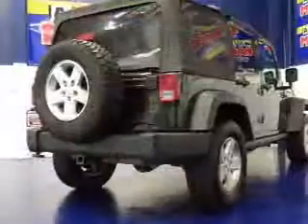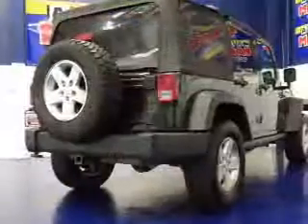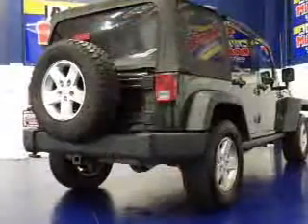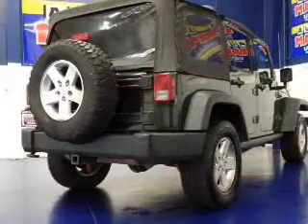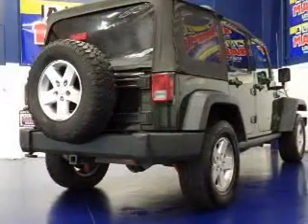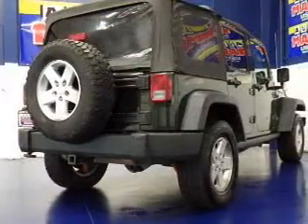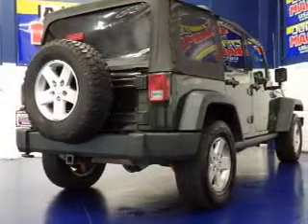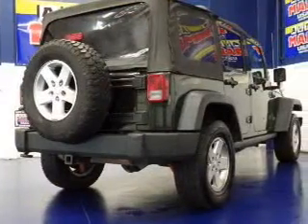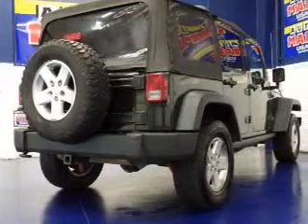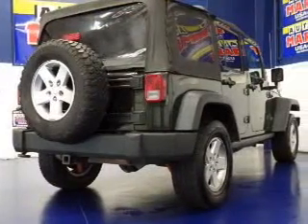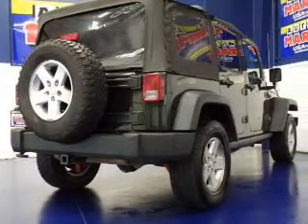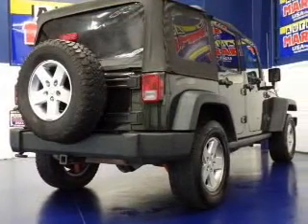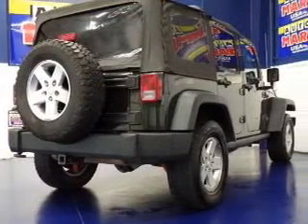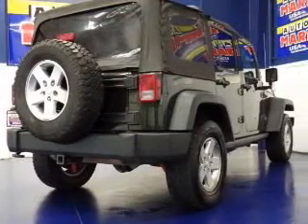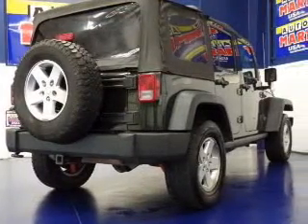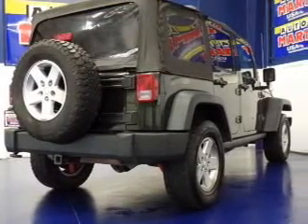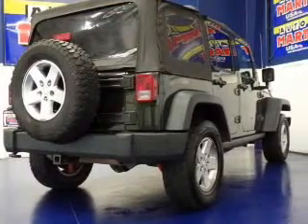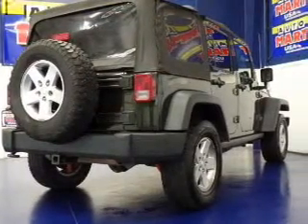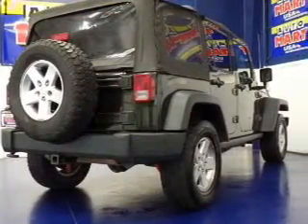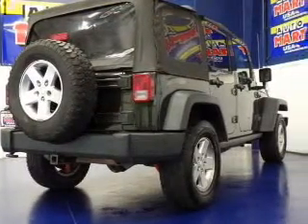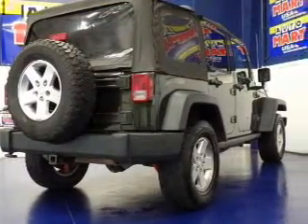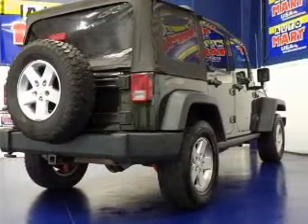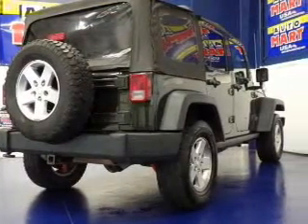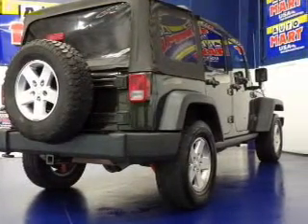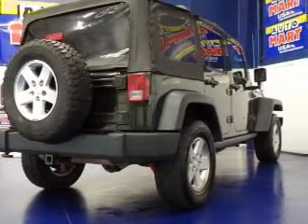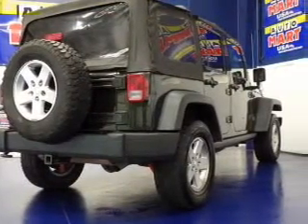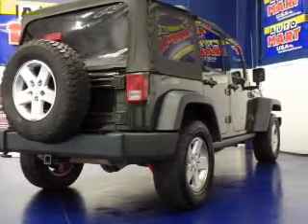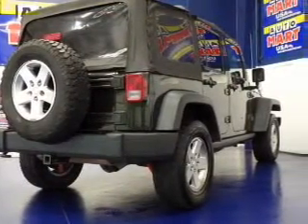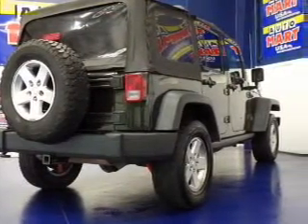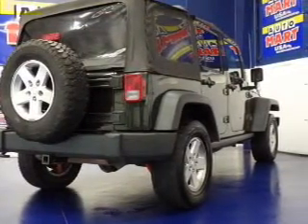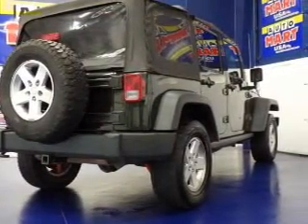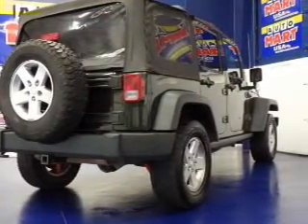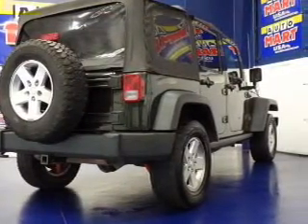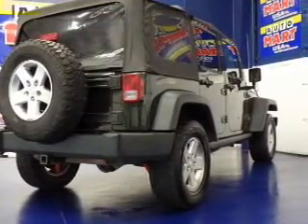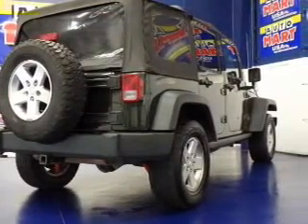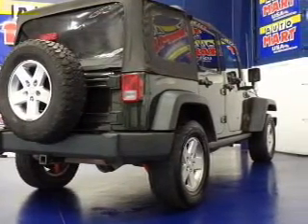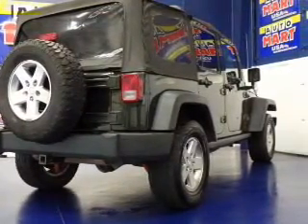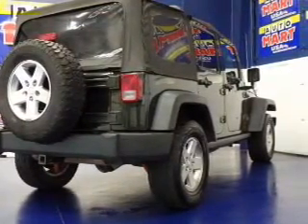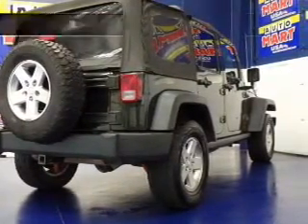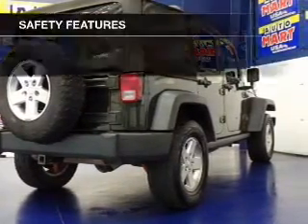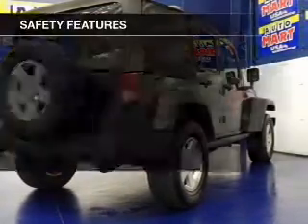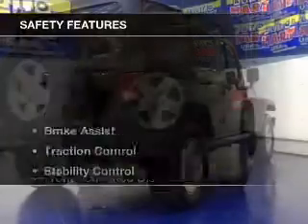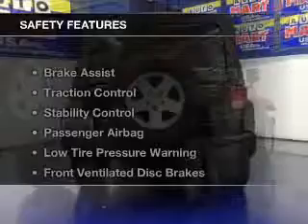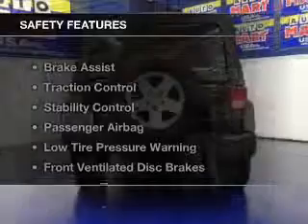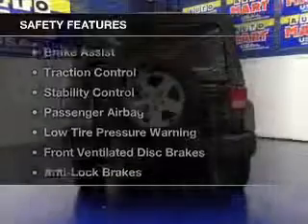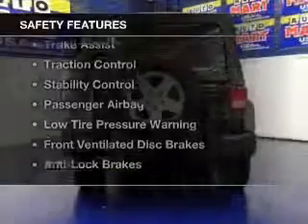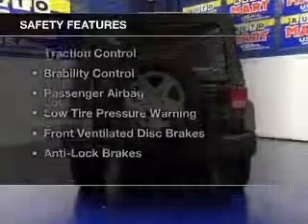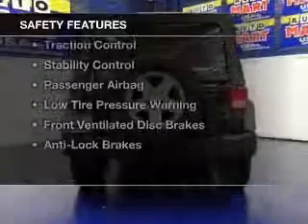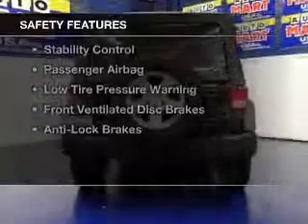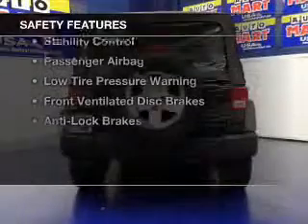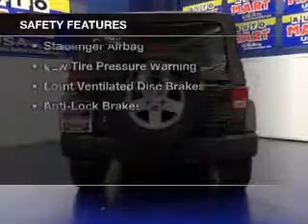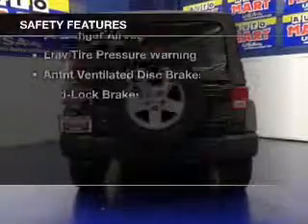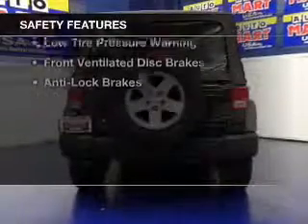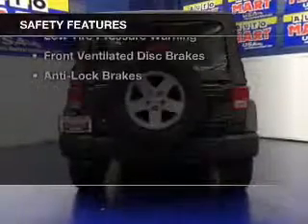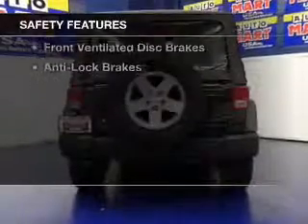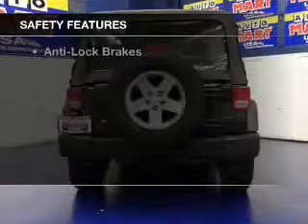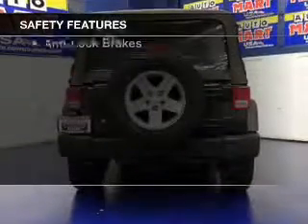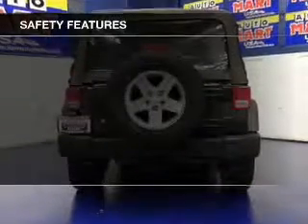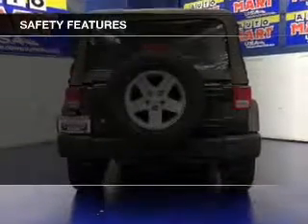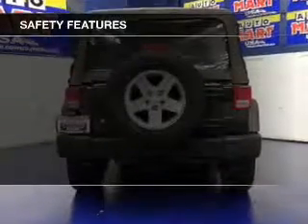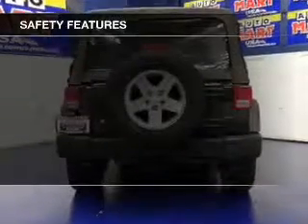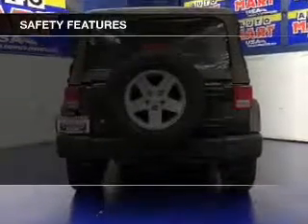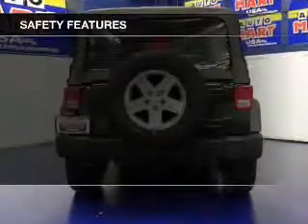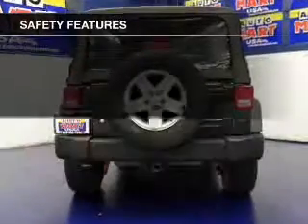Cruise Control, Keyless Entry, Split Rear Seats, and a Trip Computer. Safety was made a priority with these features.